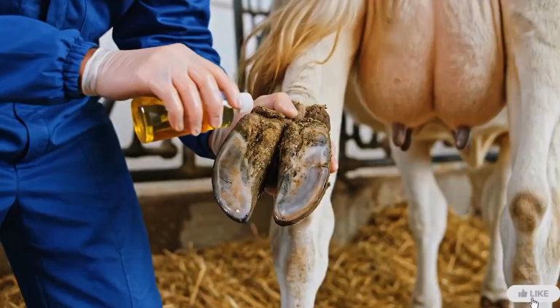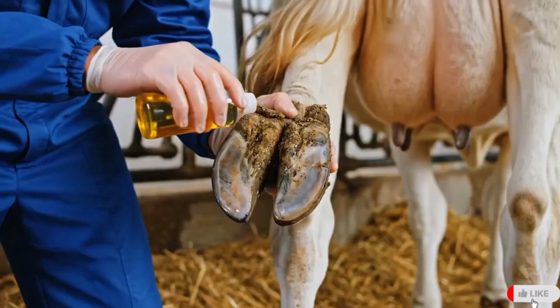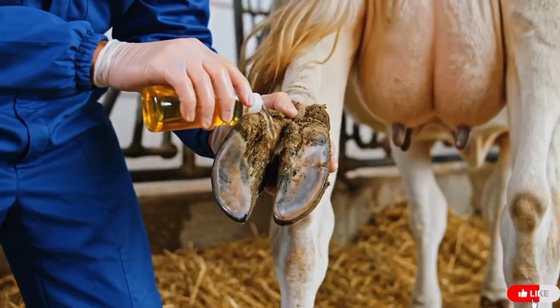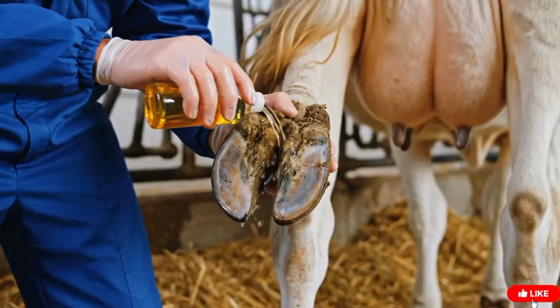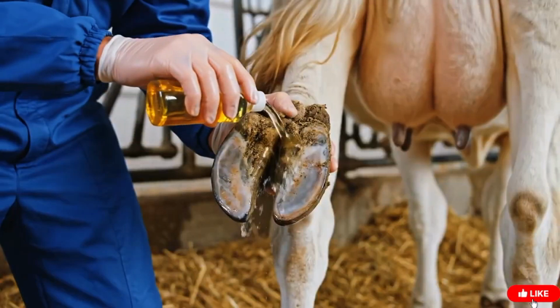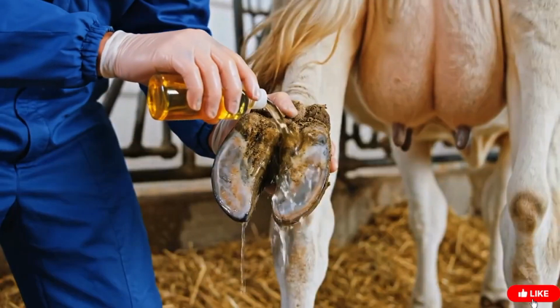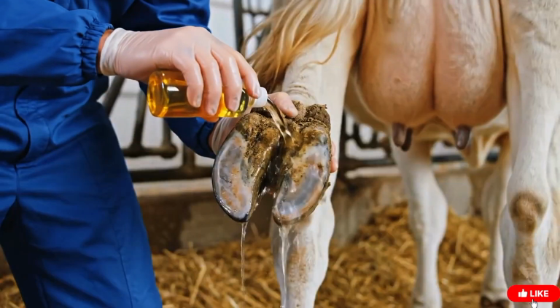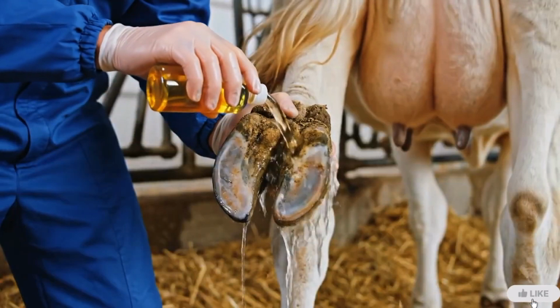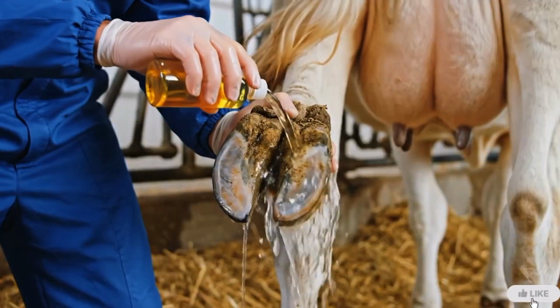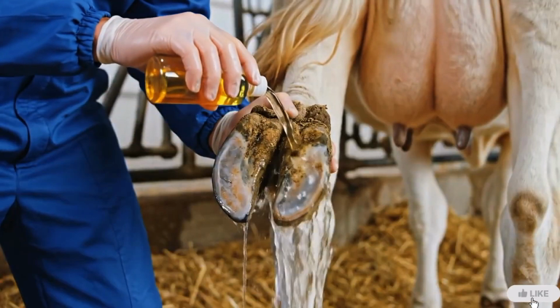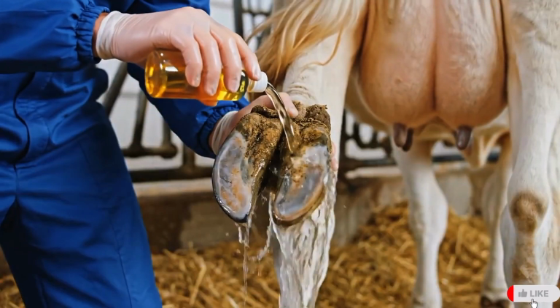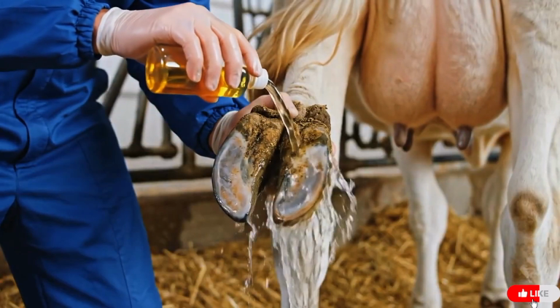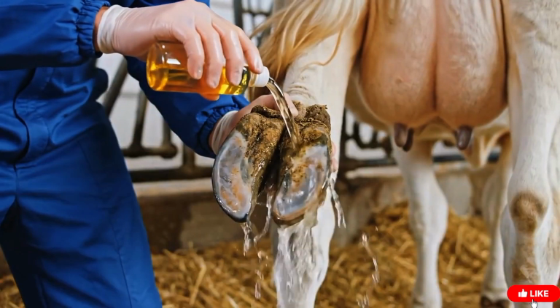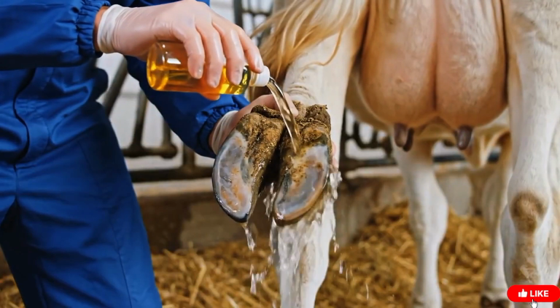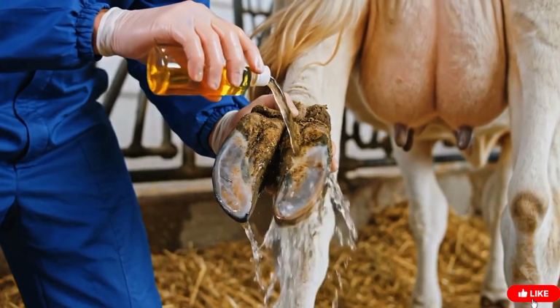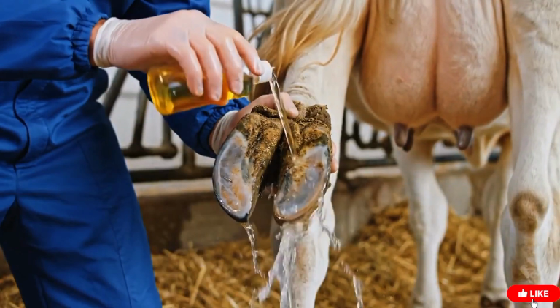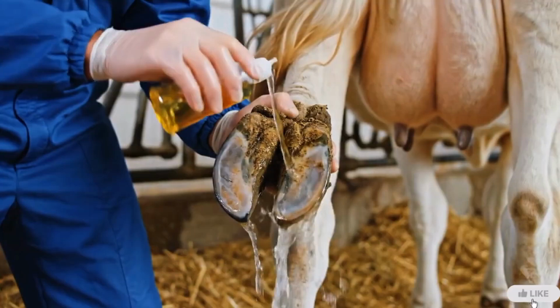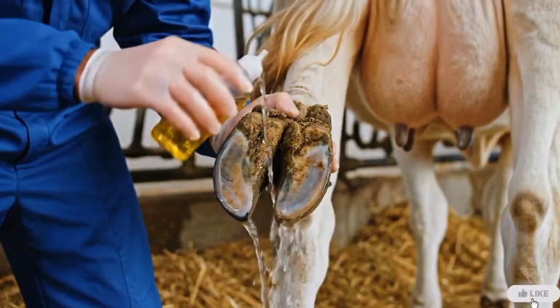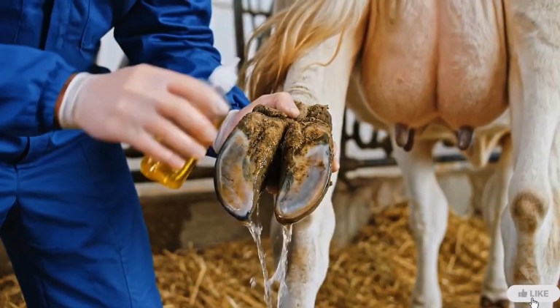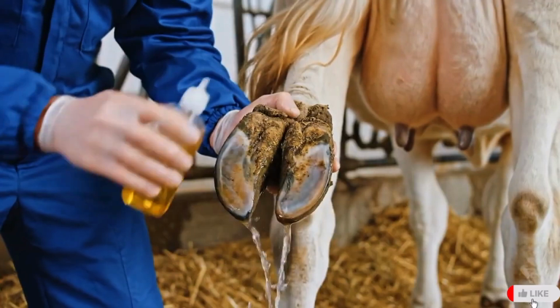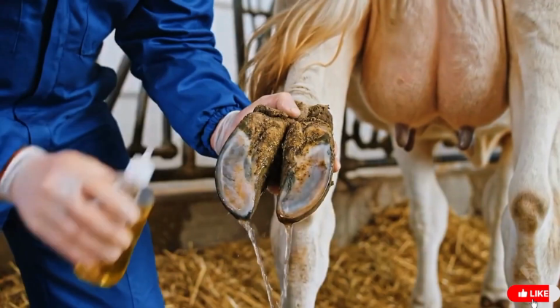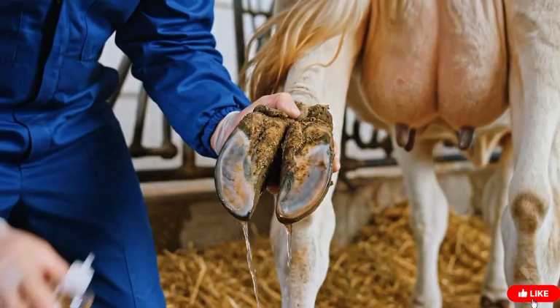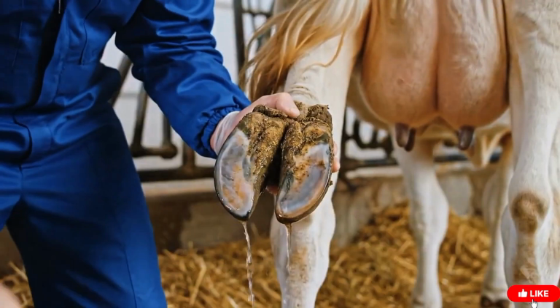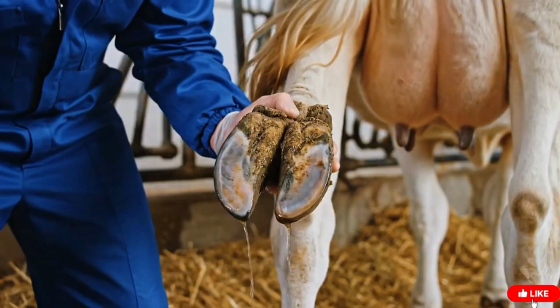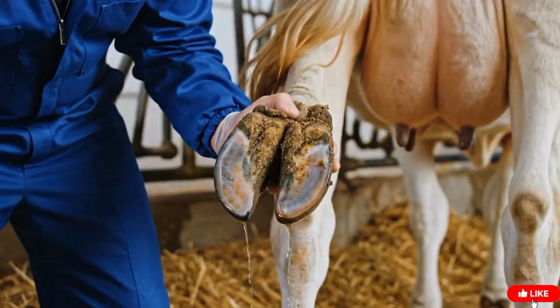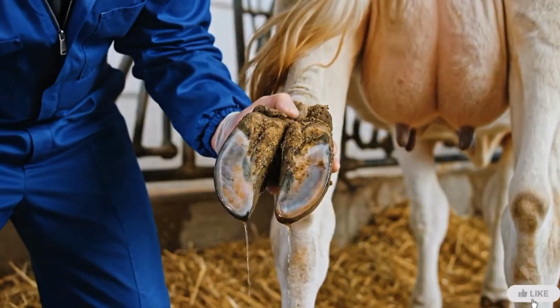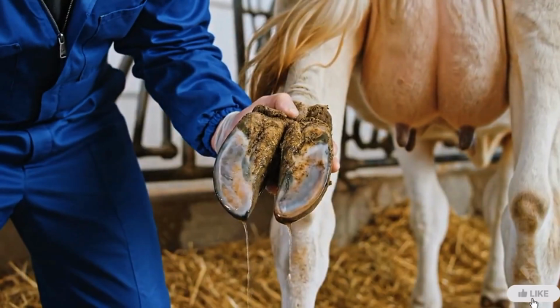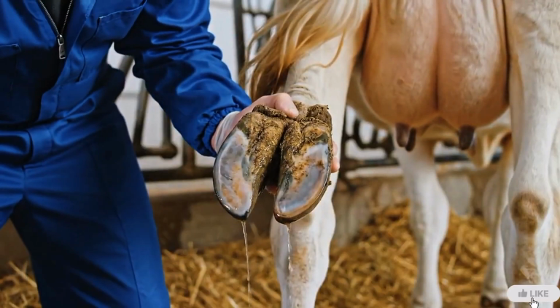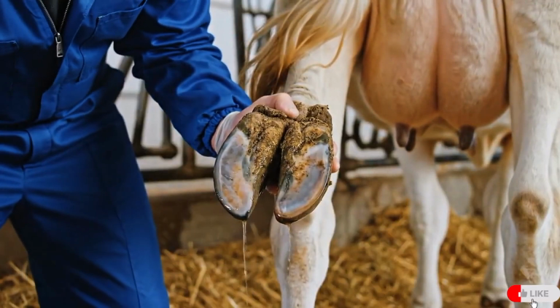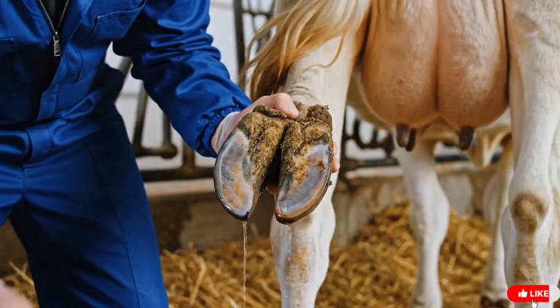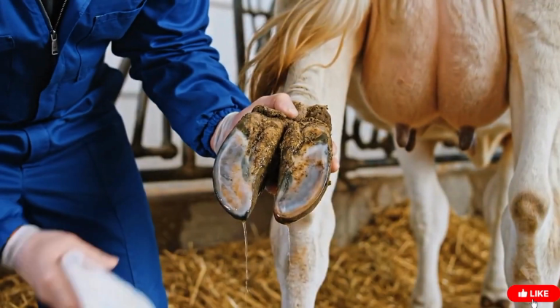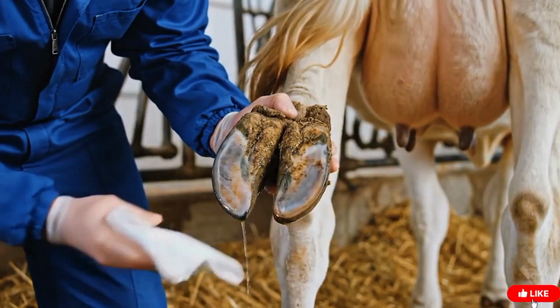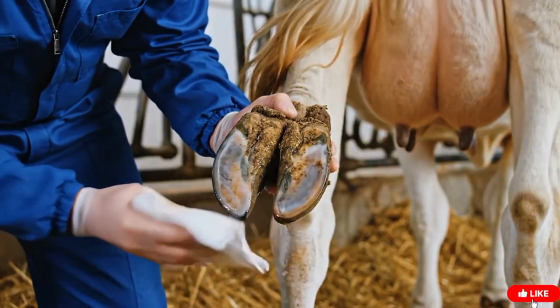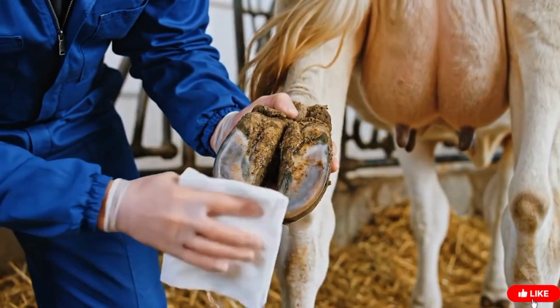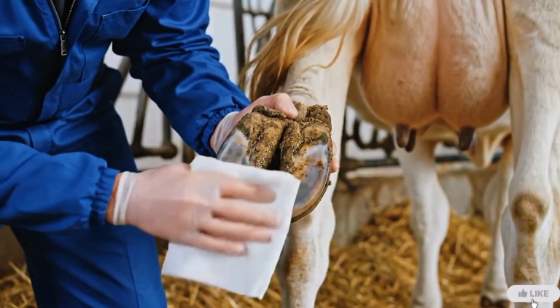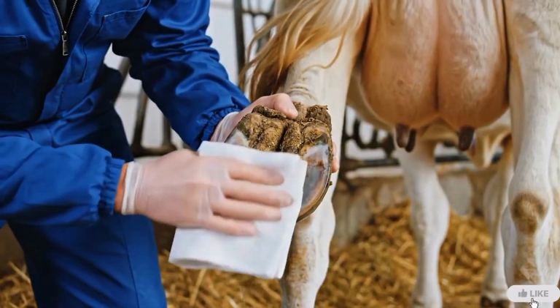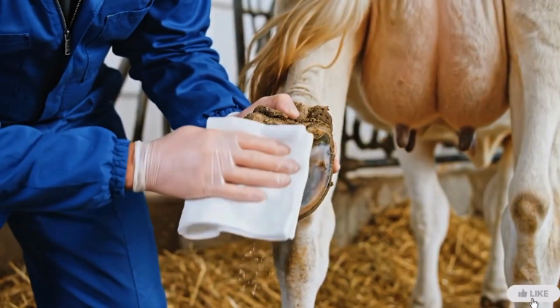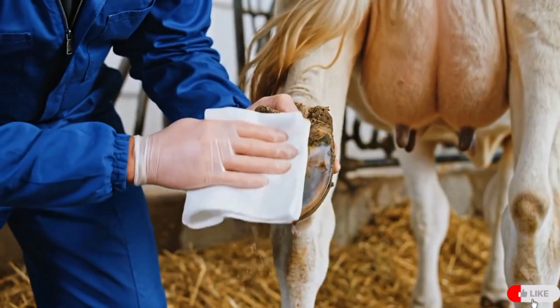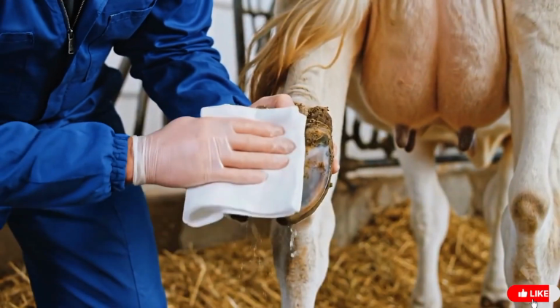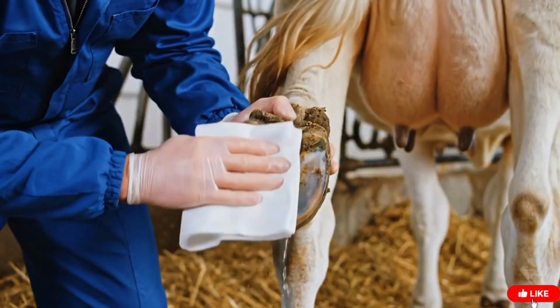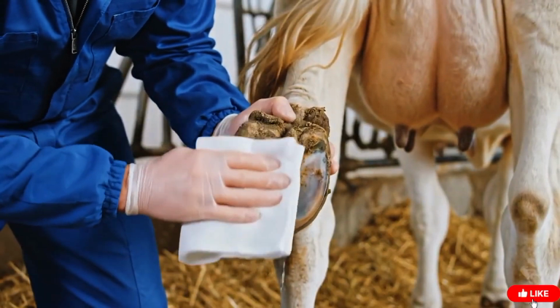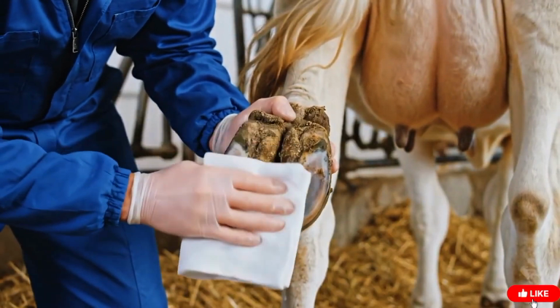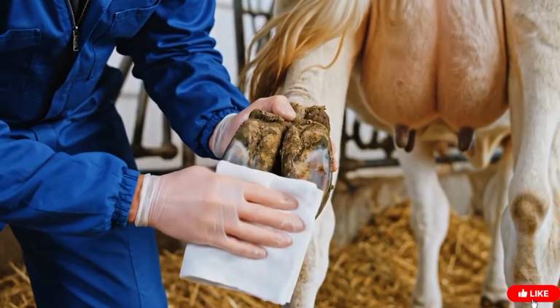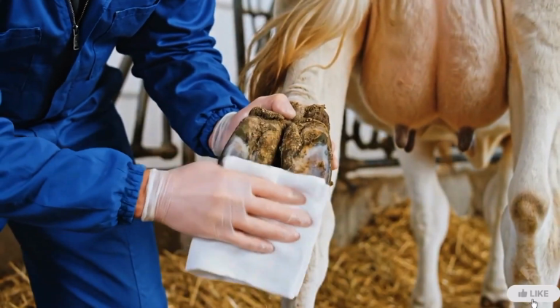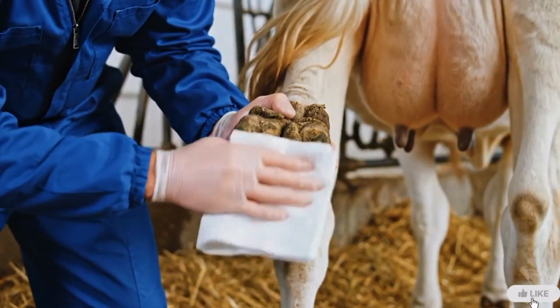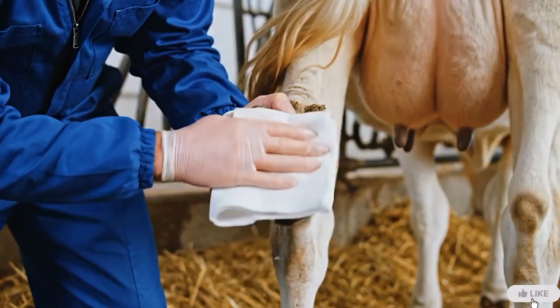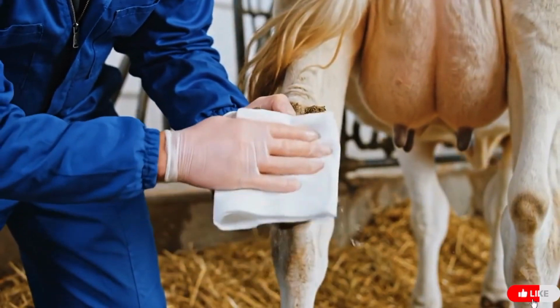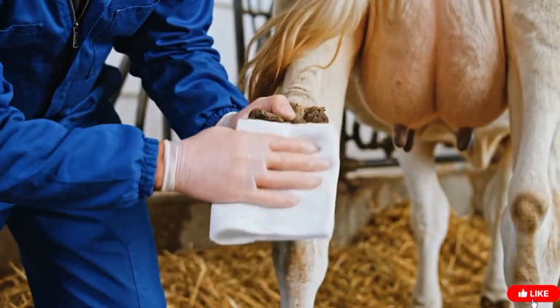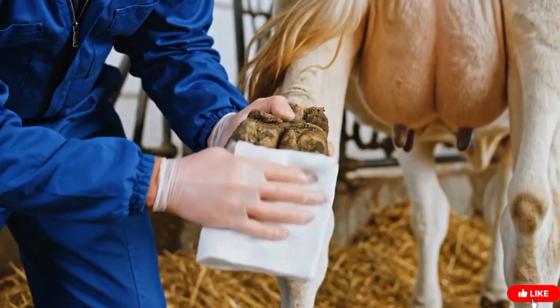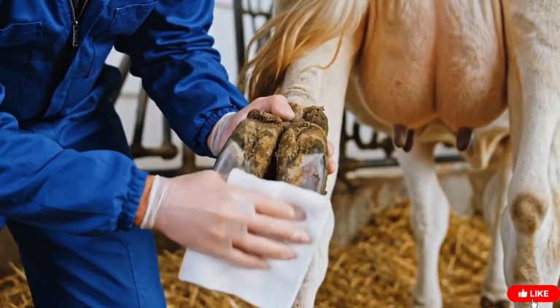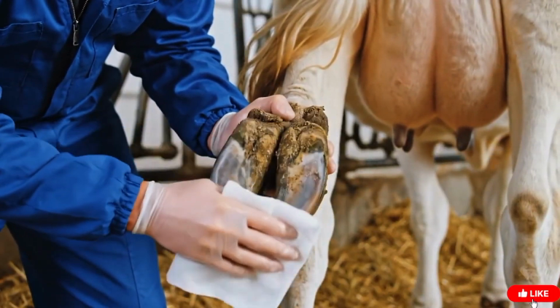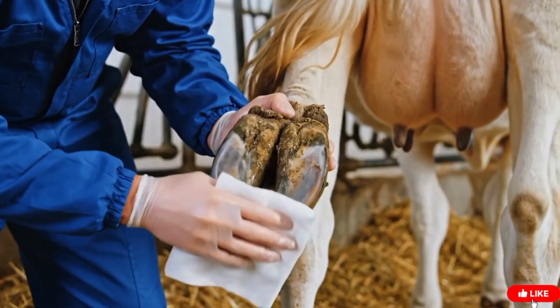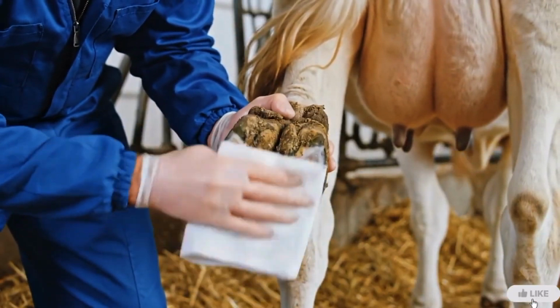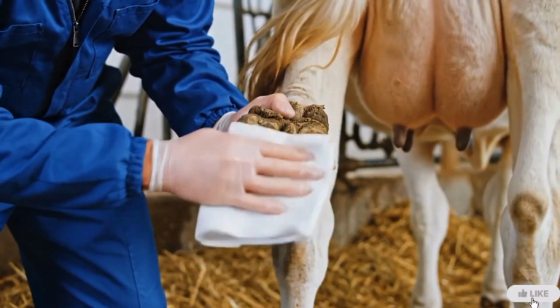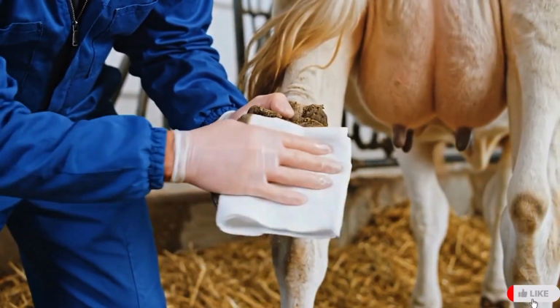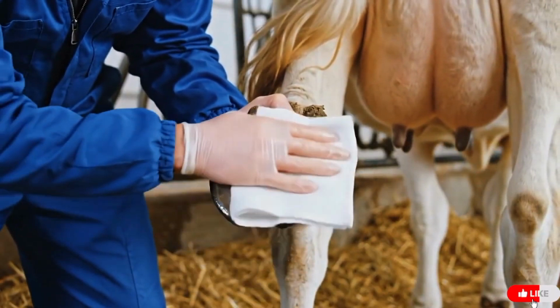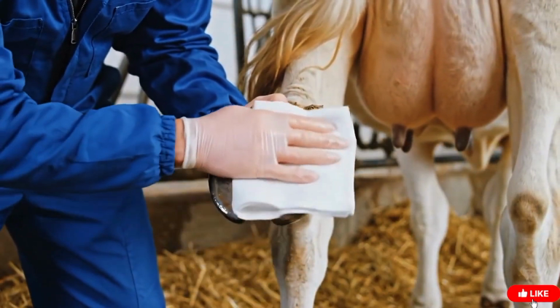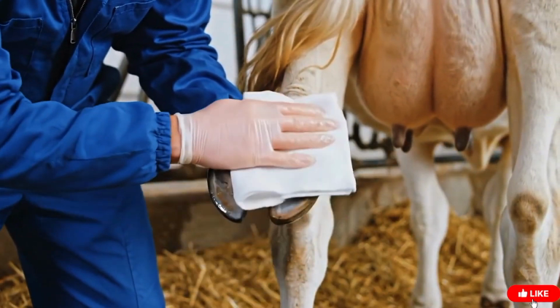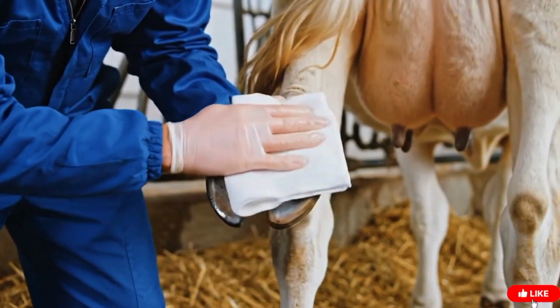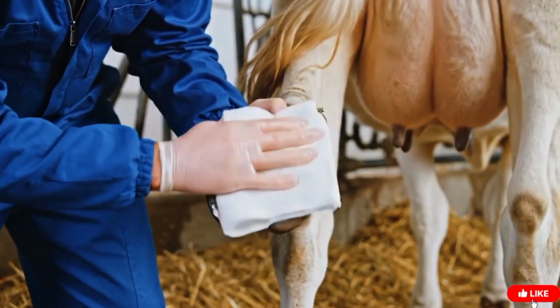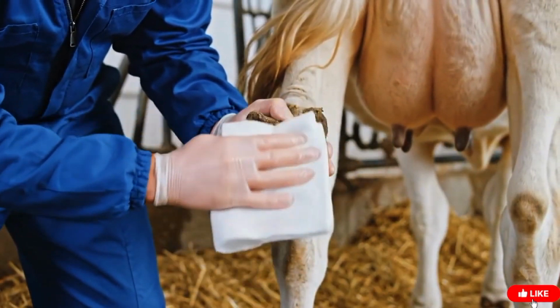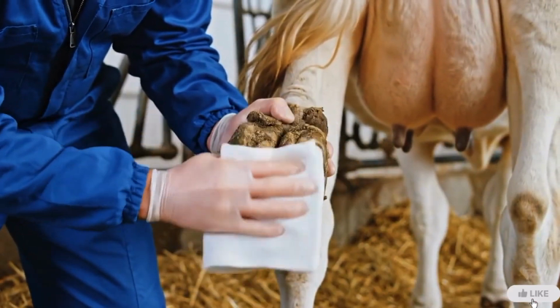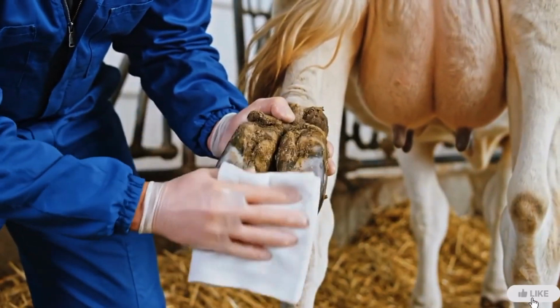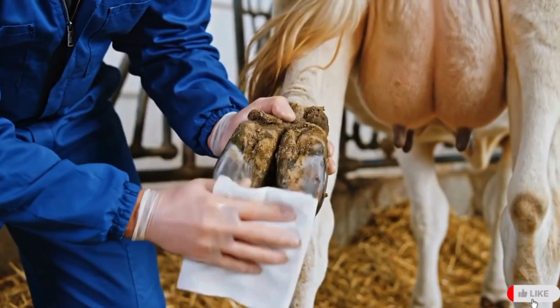Once the hoof is clean, disinfectant is applied to kill any harmful bacteria and prevent the infection from spreading.